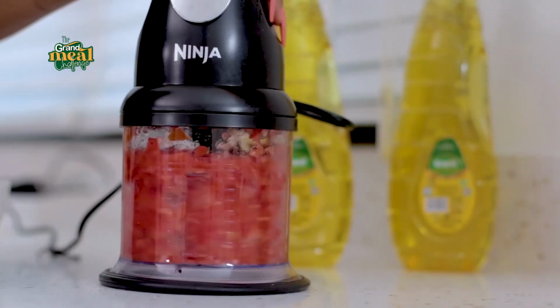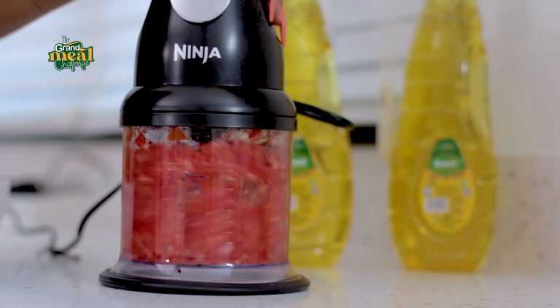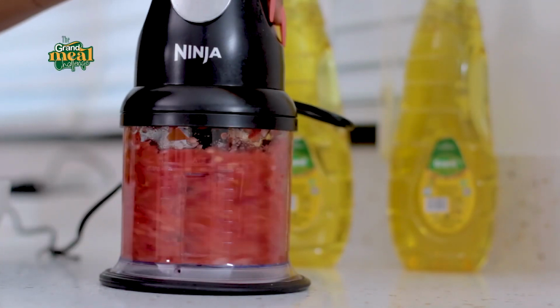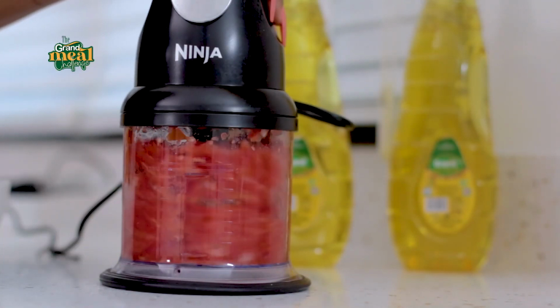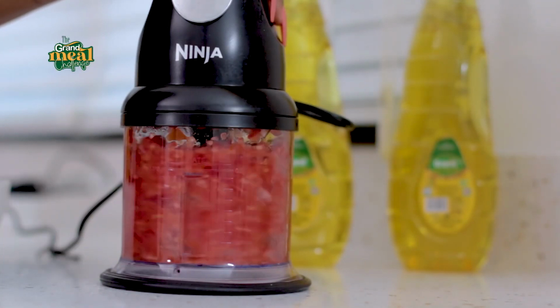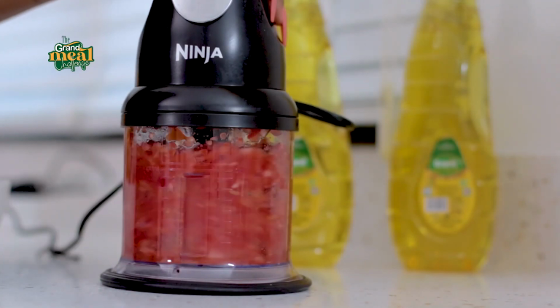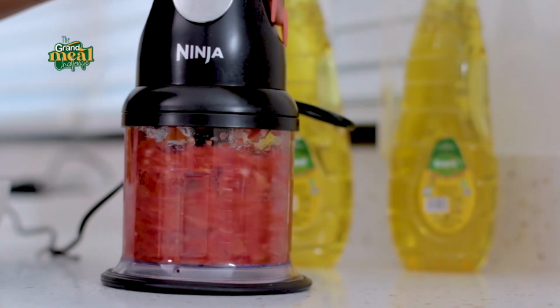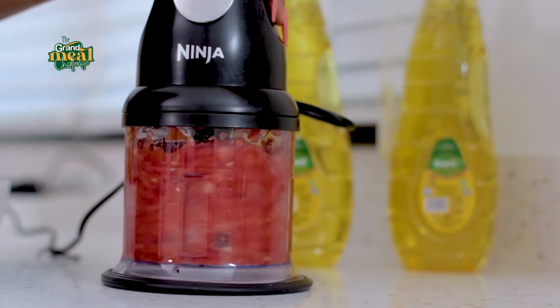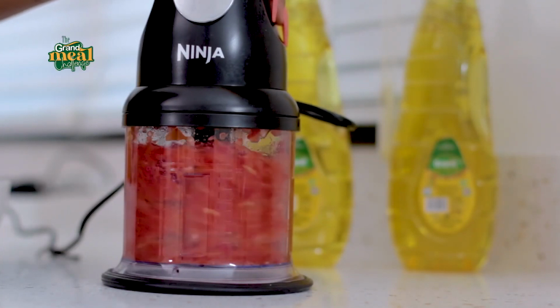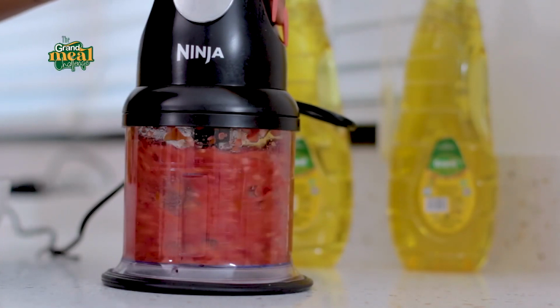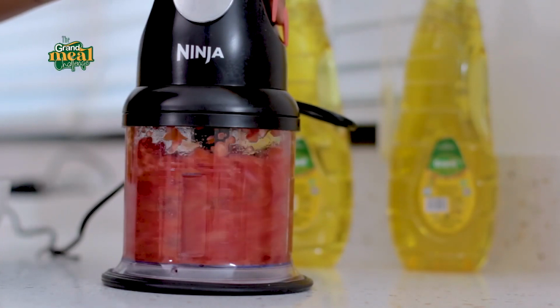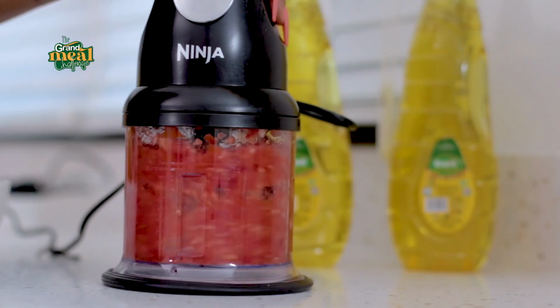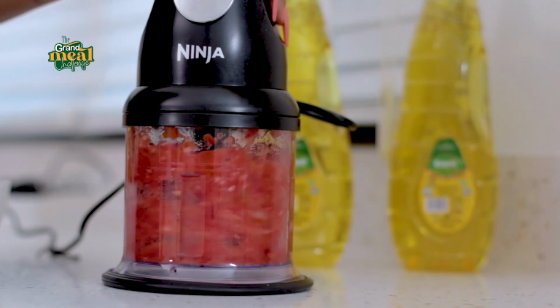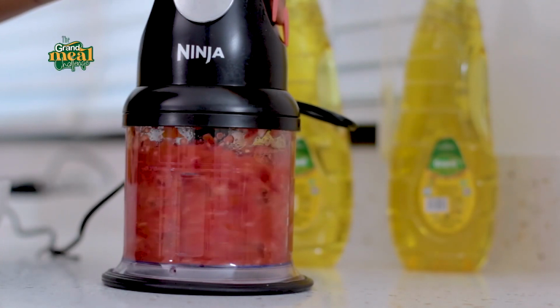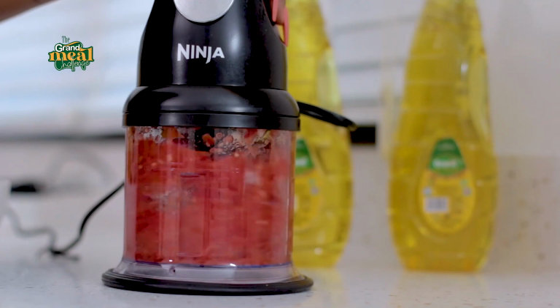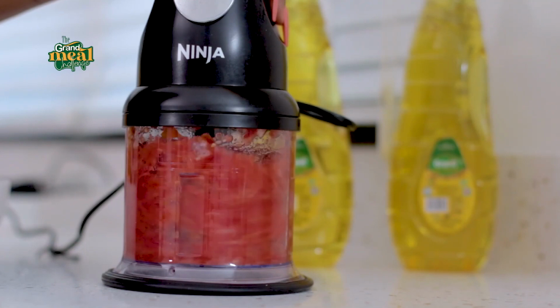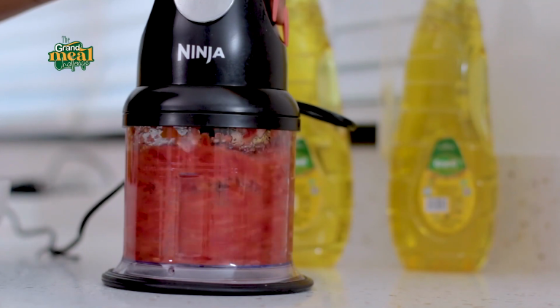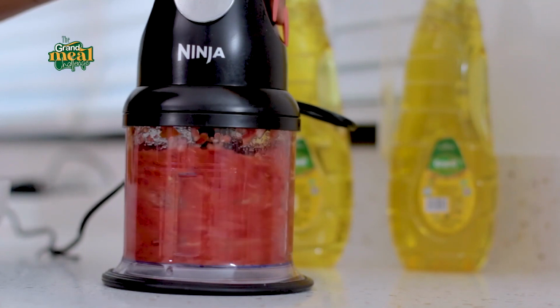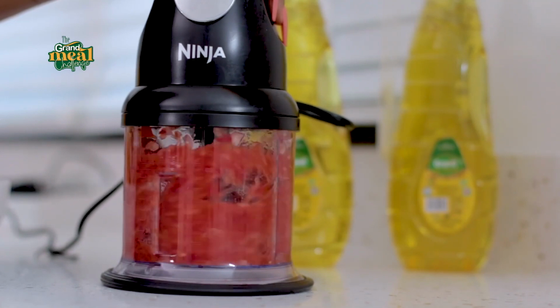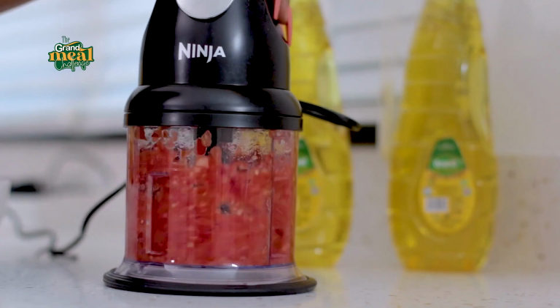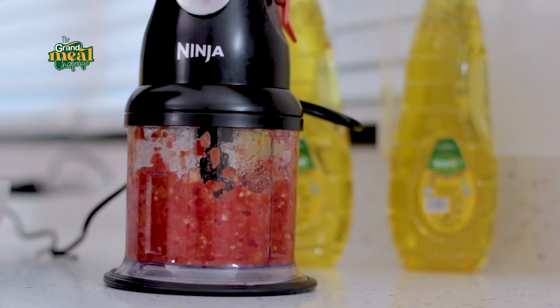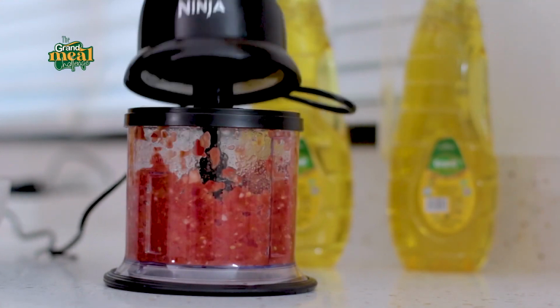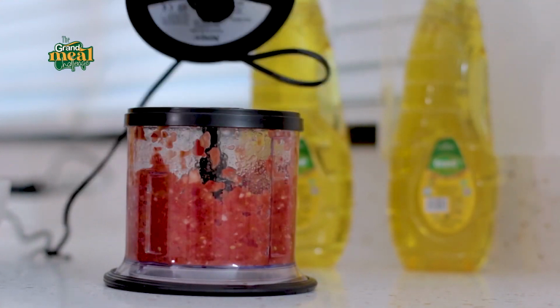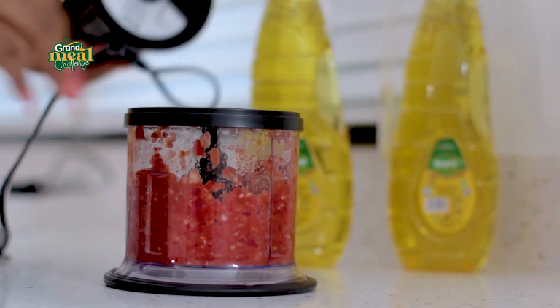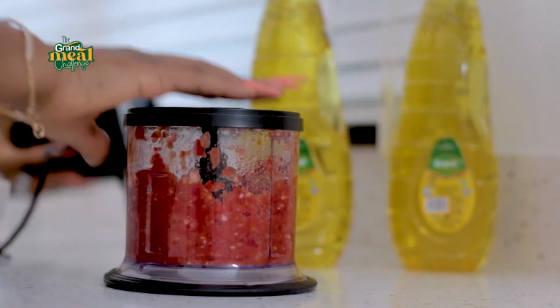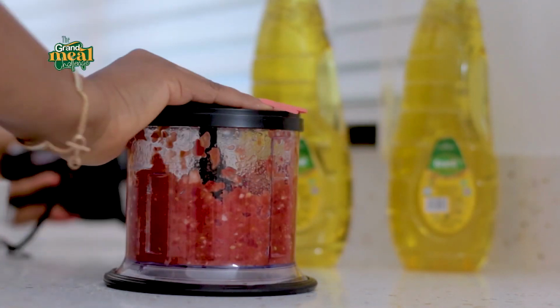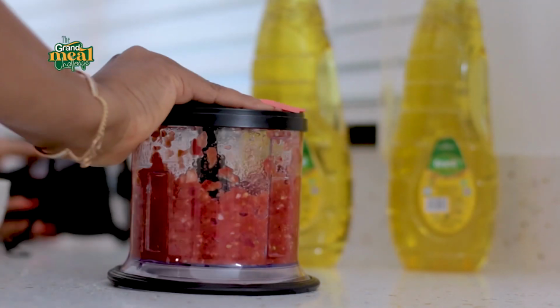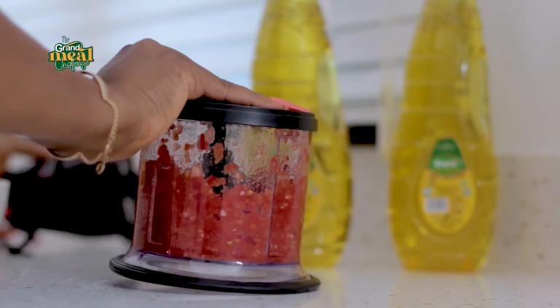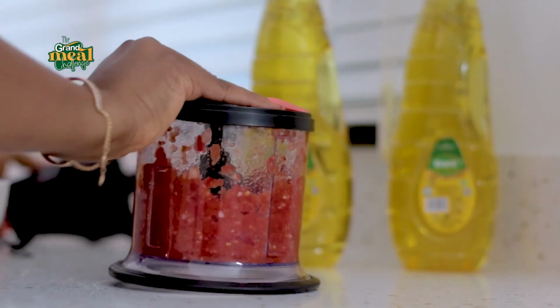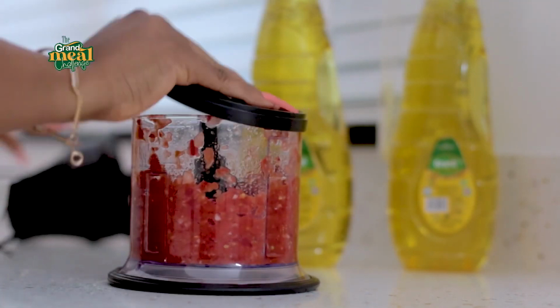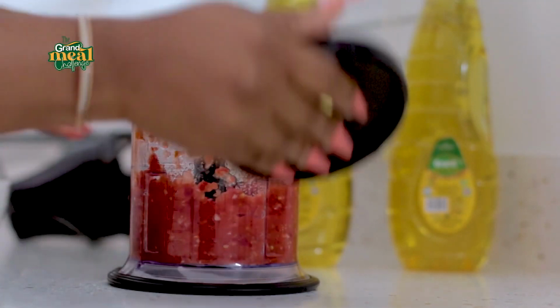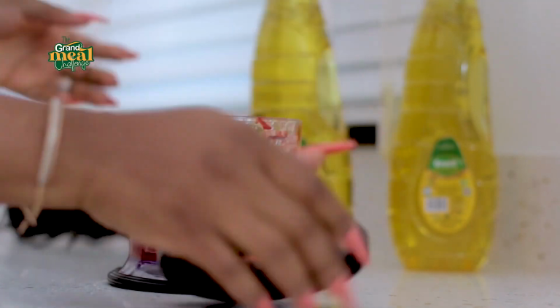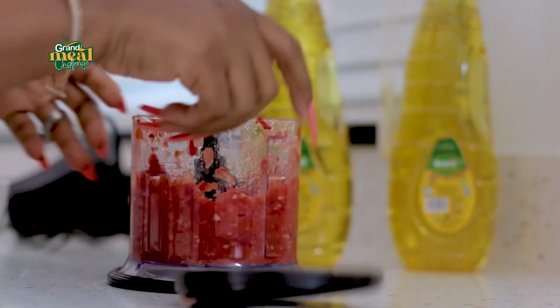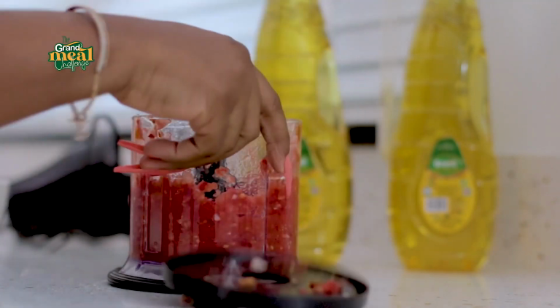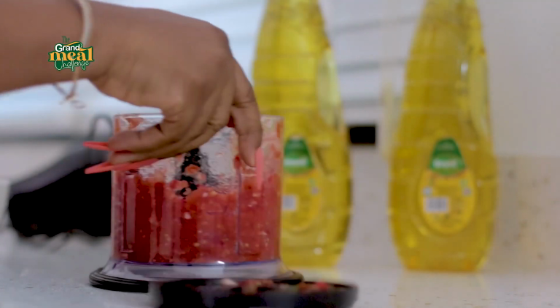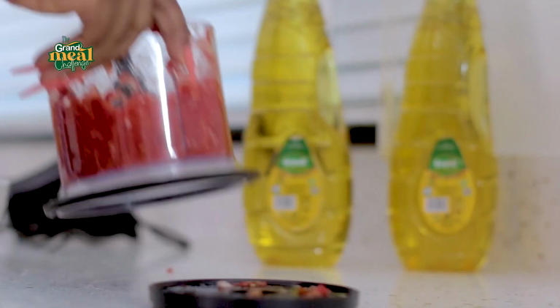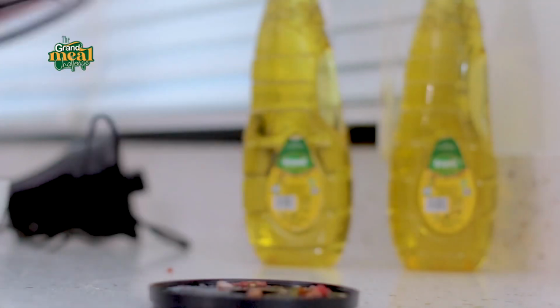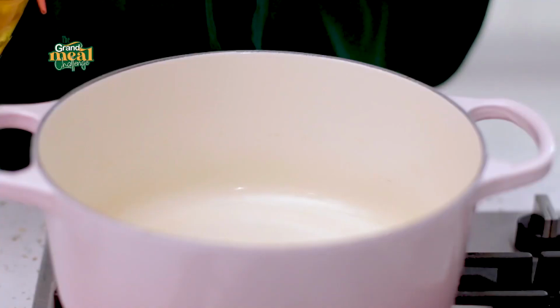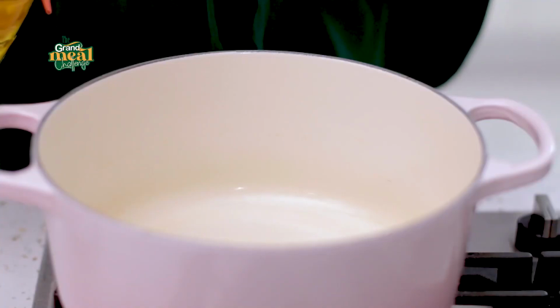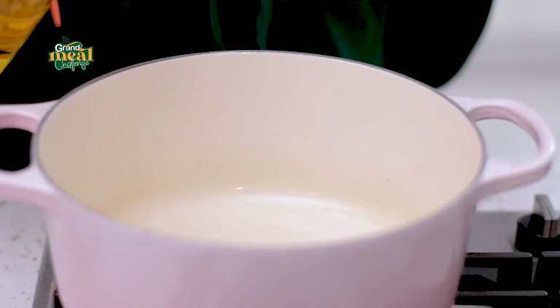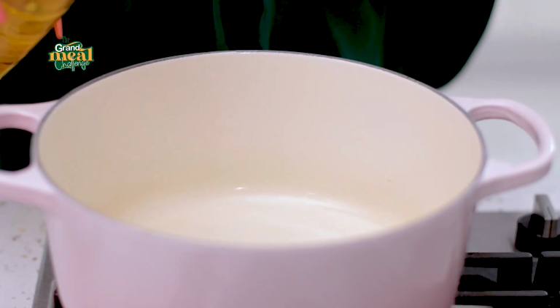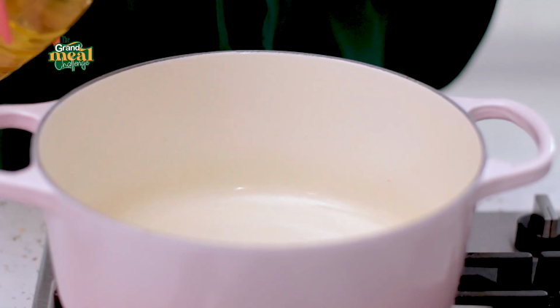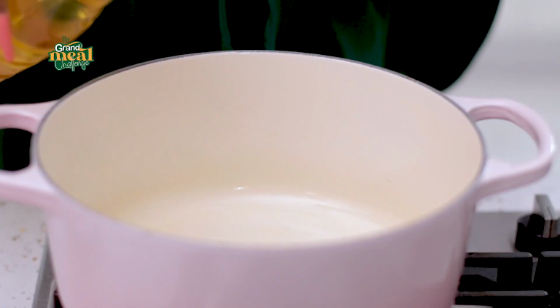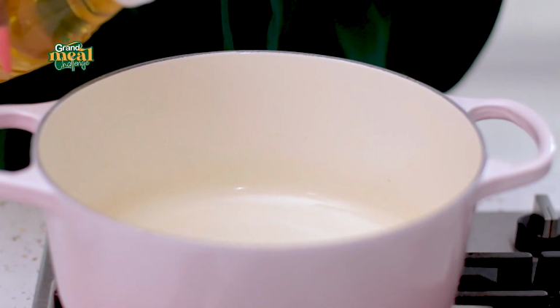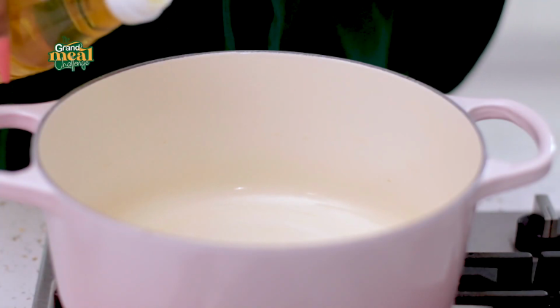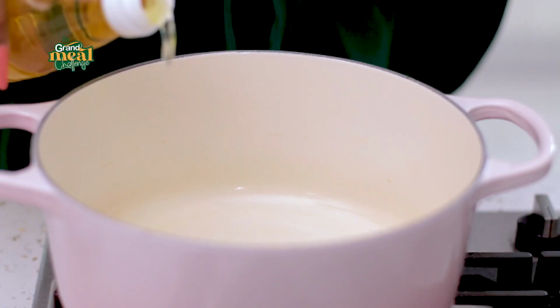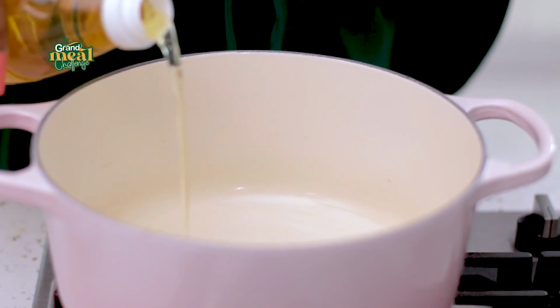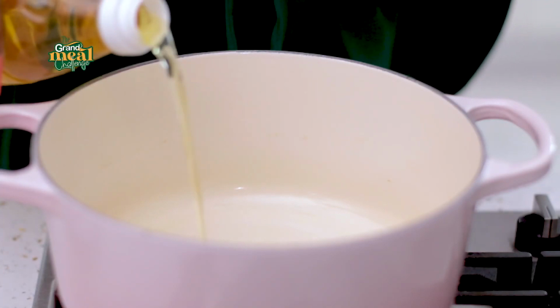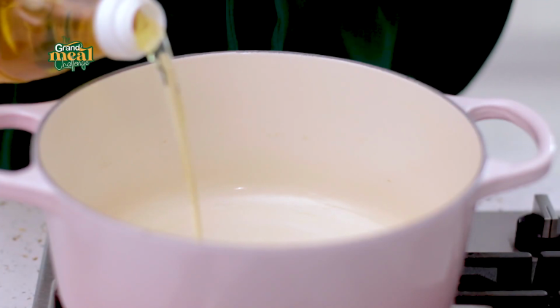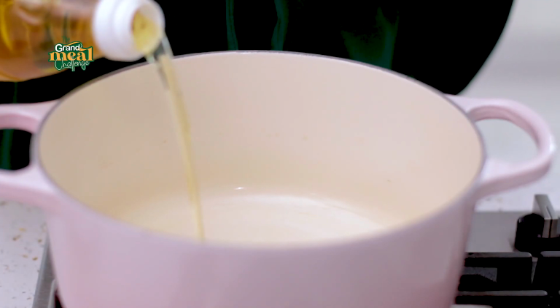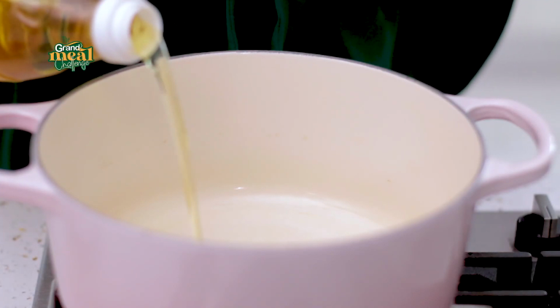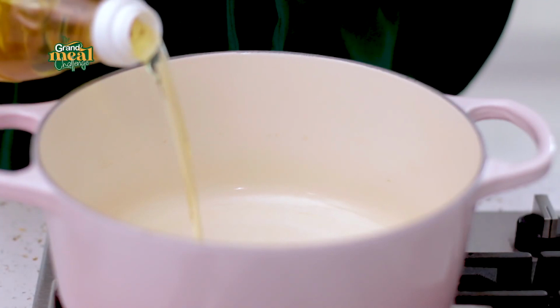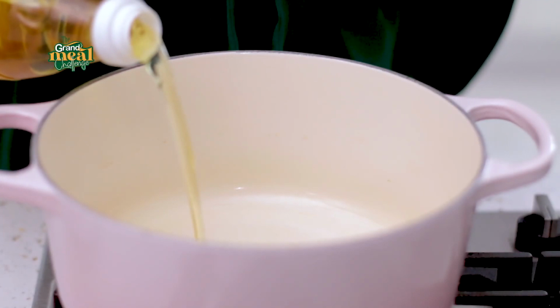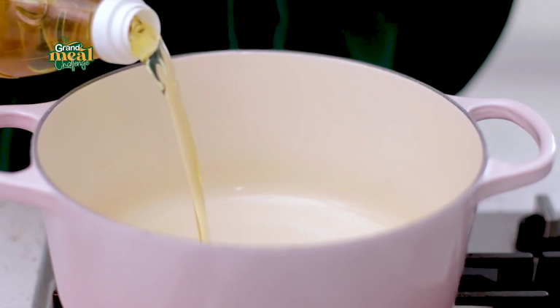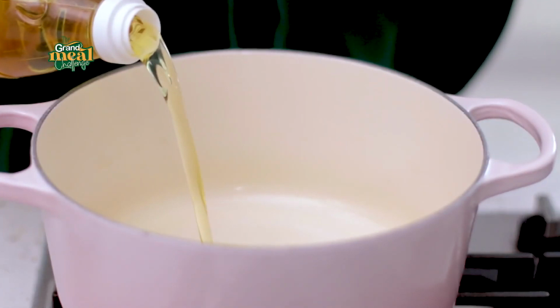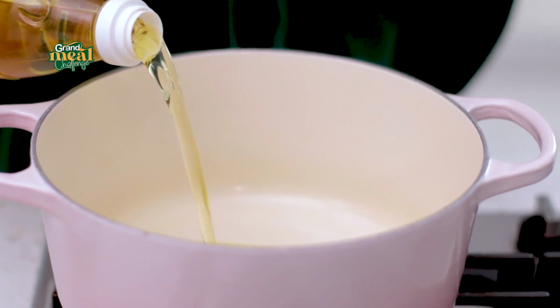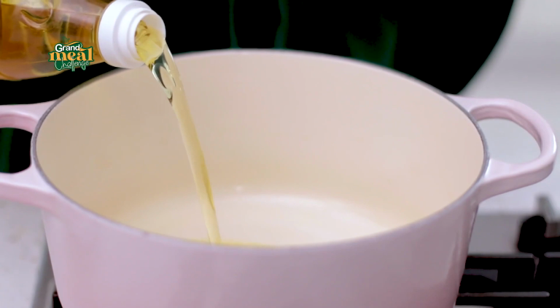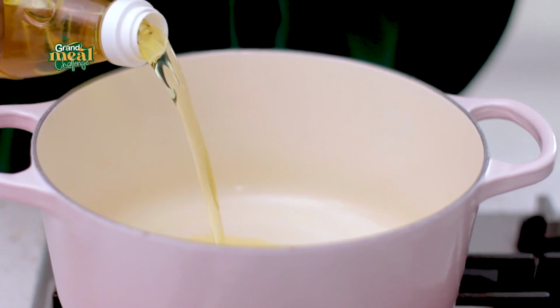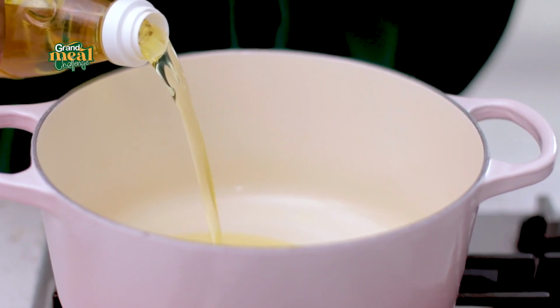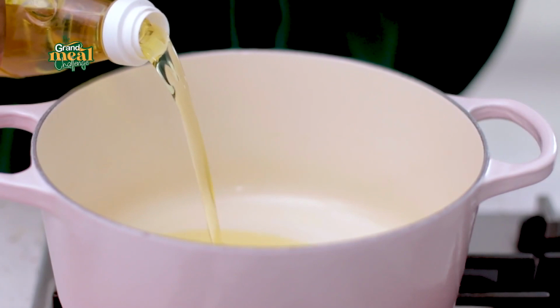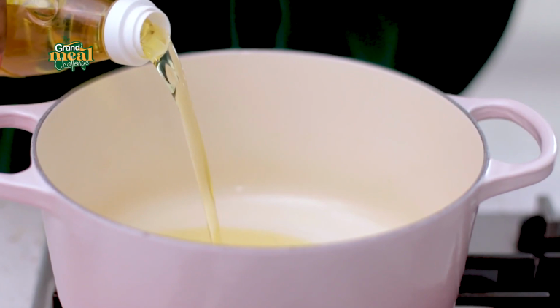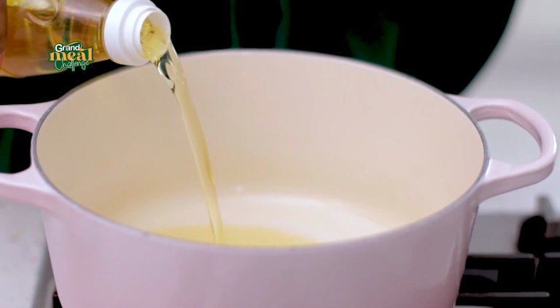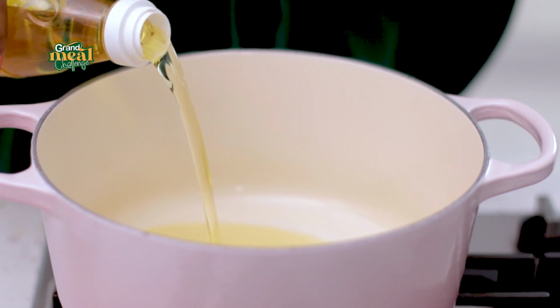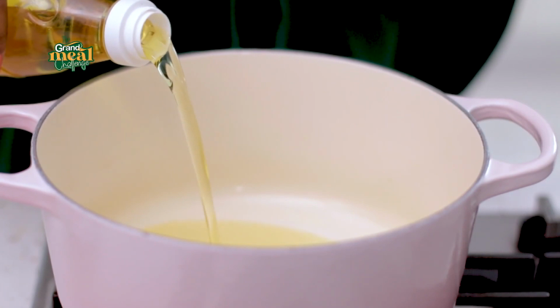My ingredients are prepped and ready to go, so I'm going to start the kale stew now. I'm going to first add my Grand Pure Soya Oil to the pan.